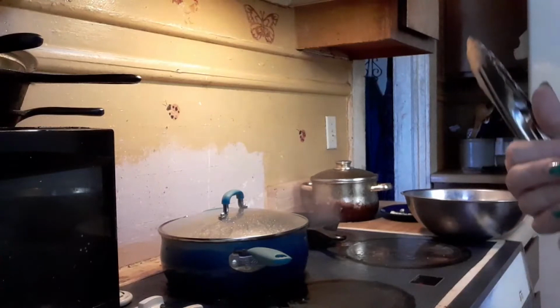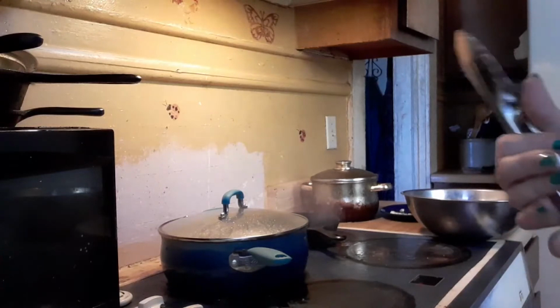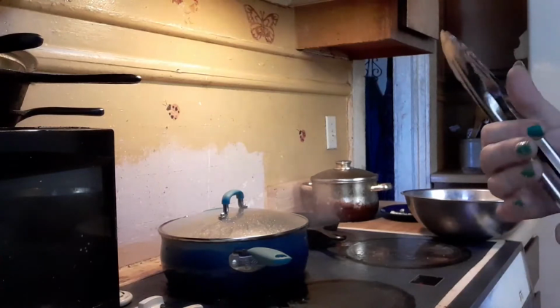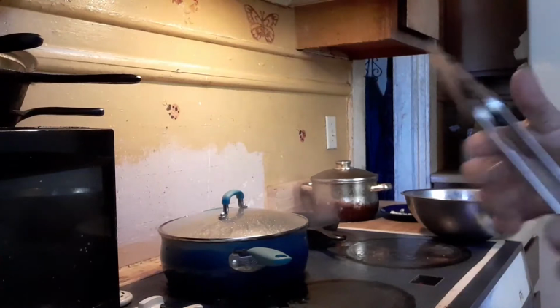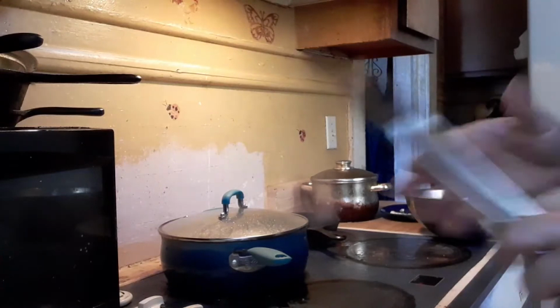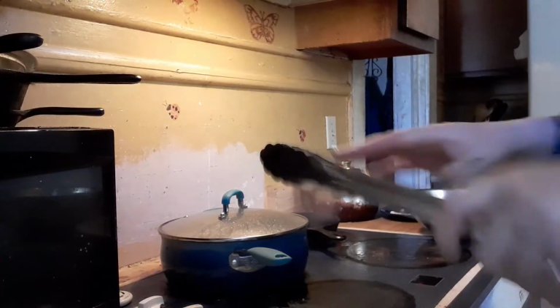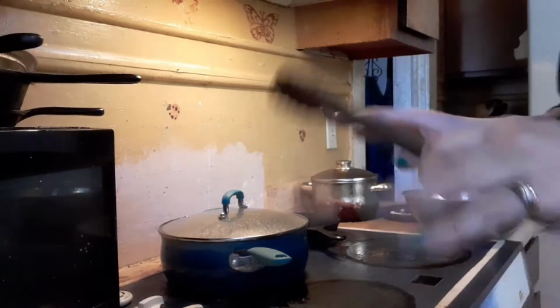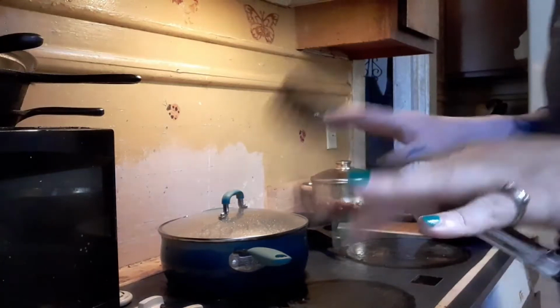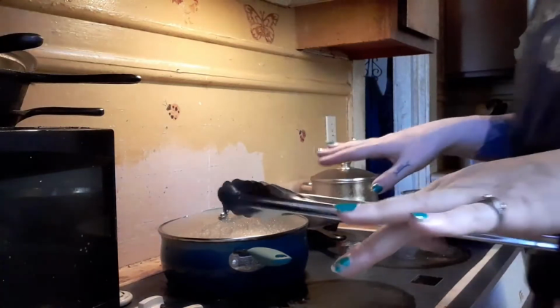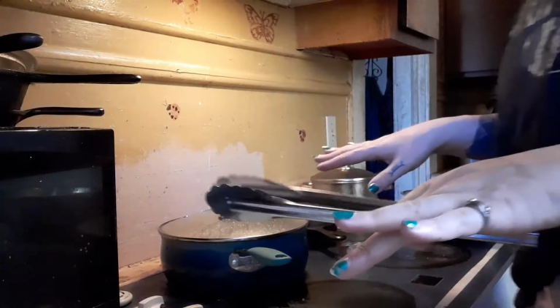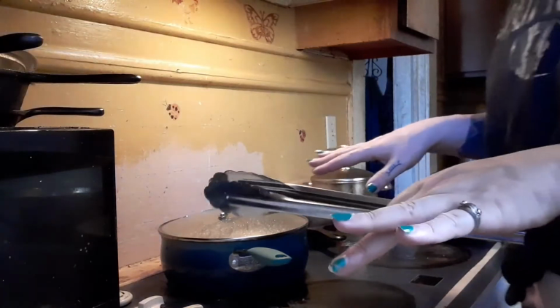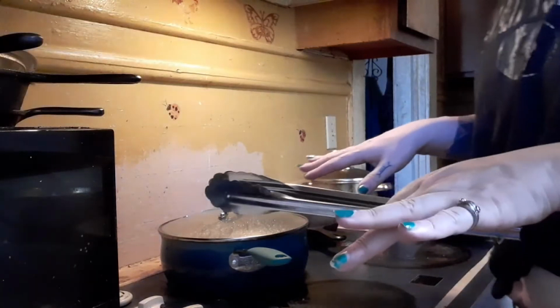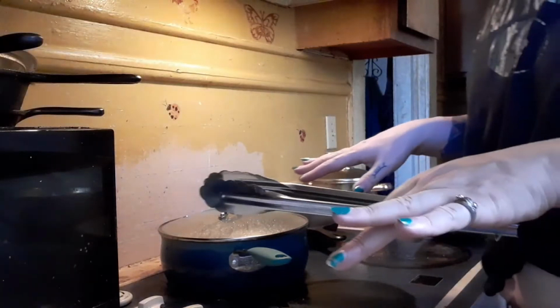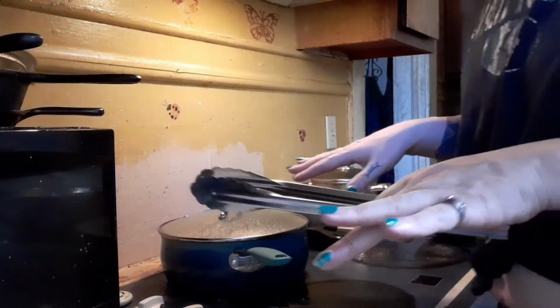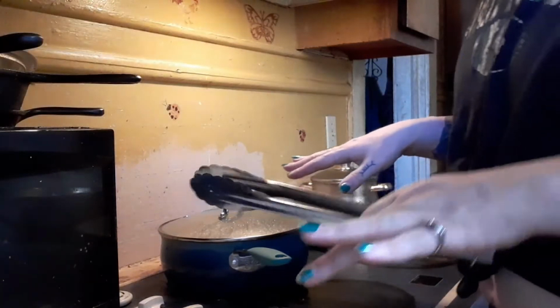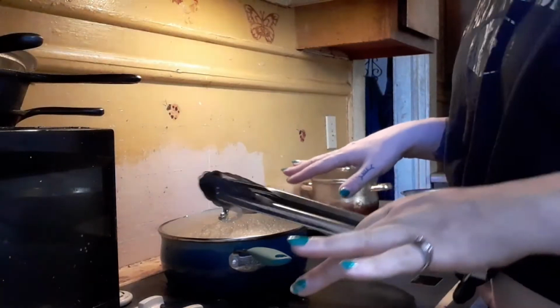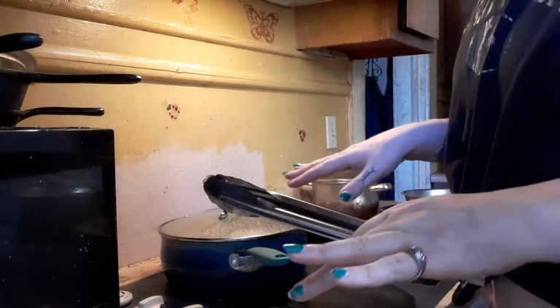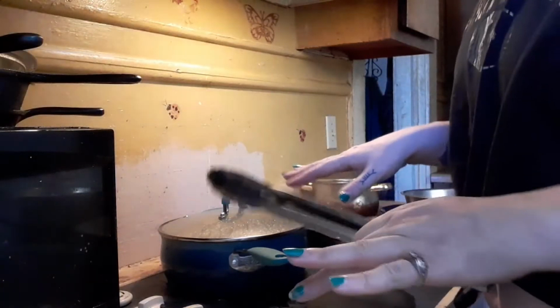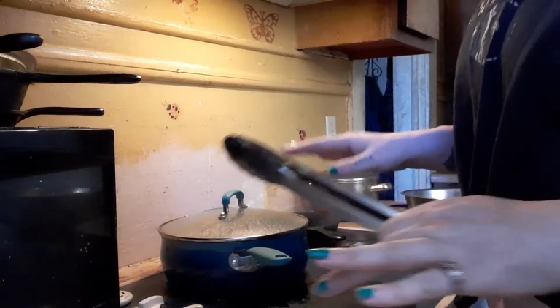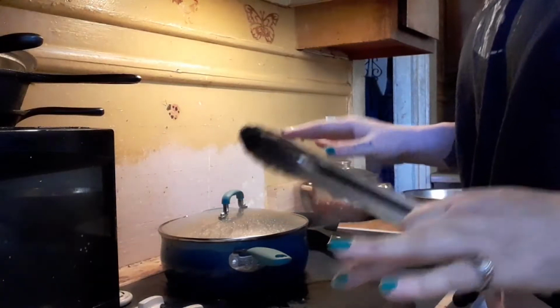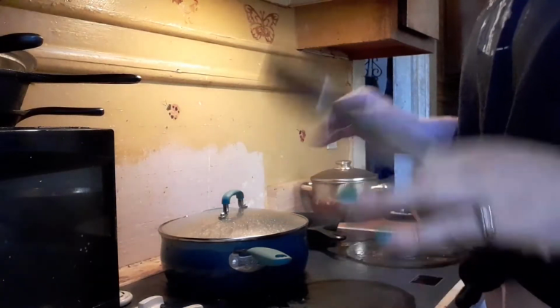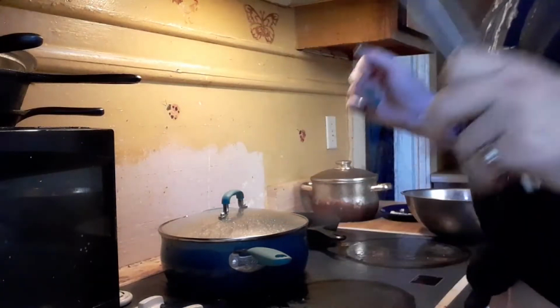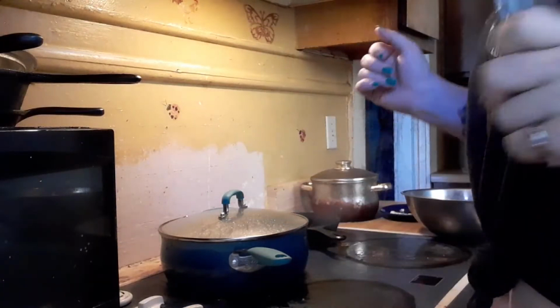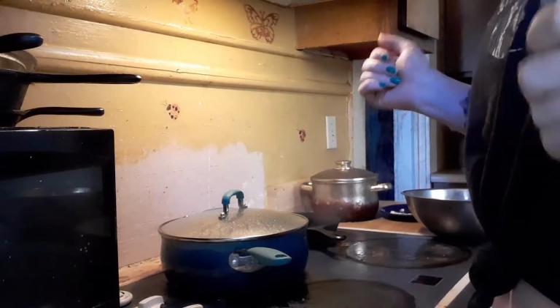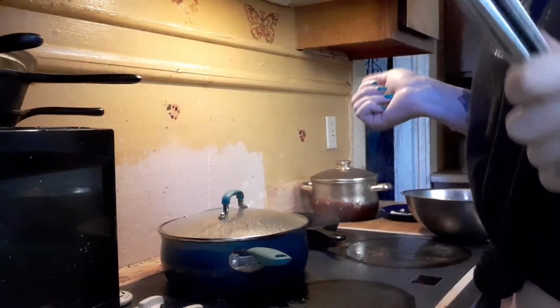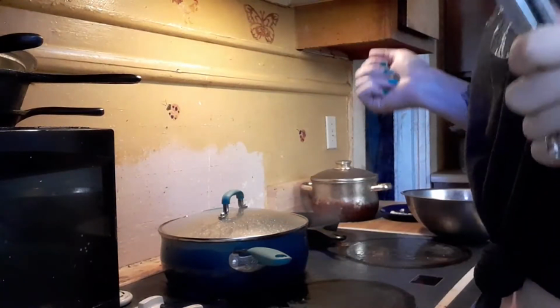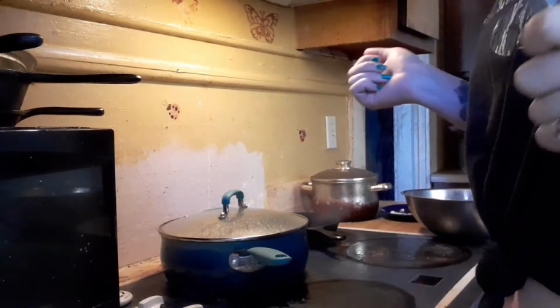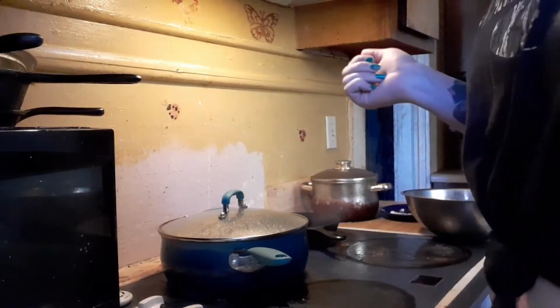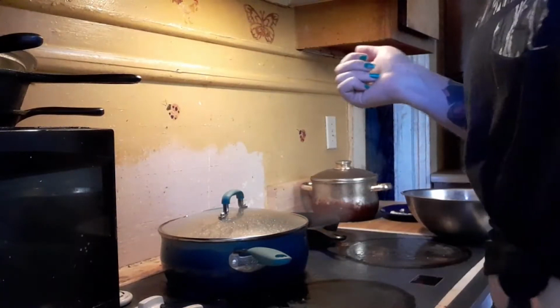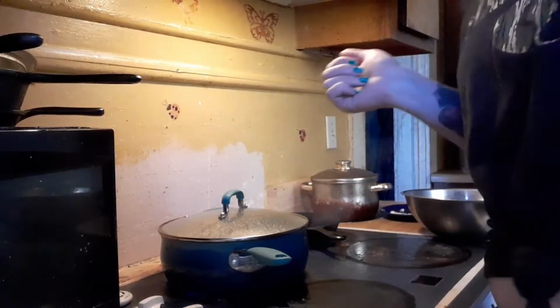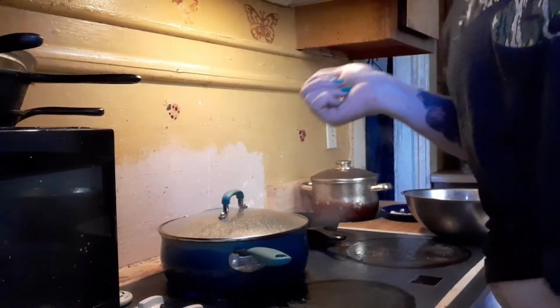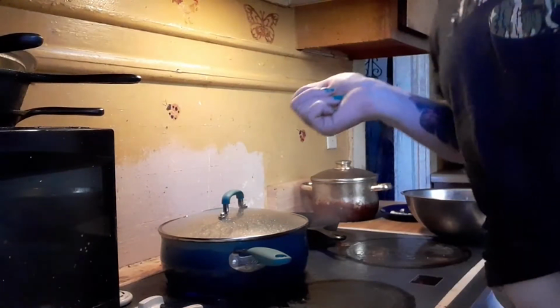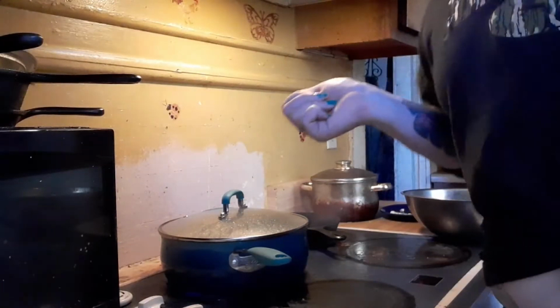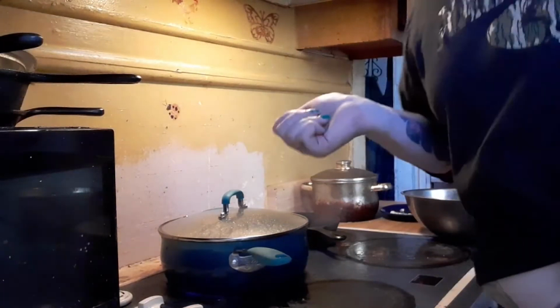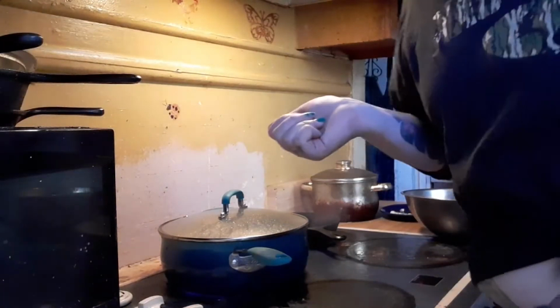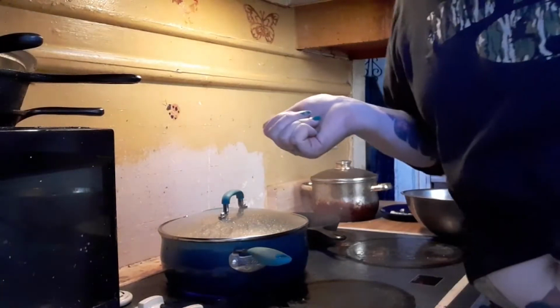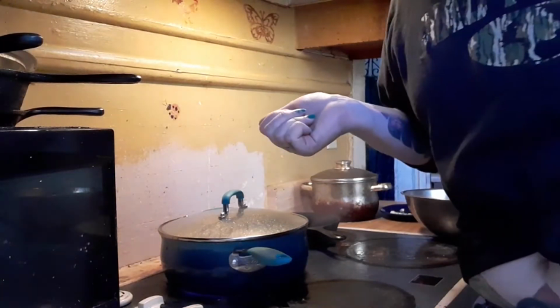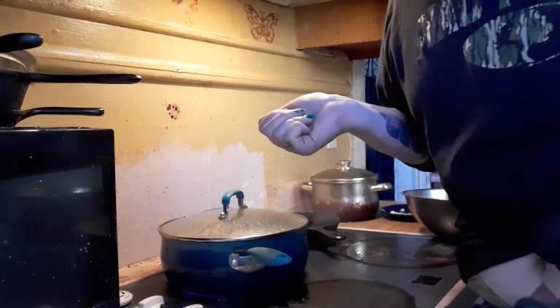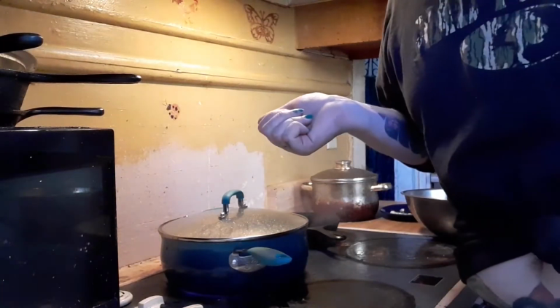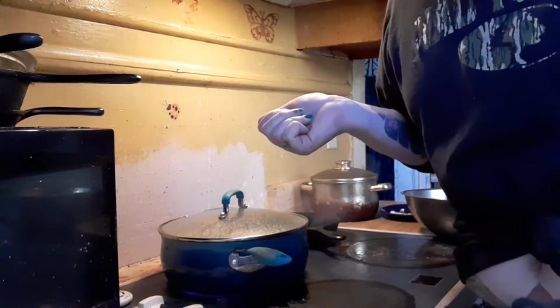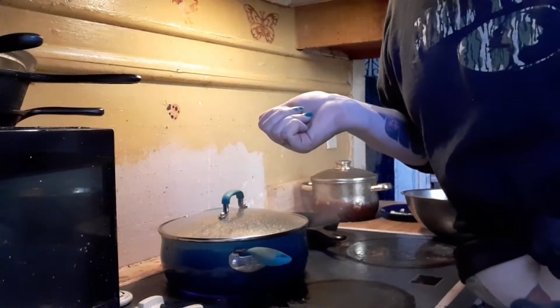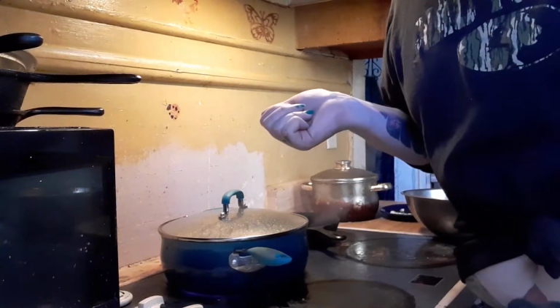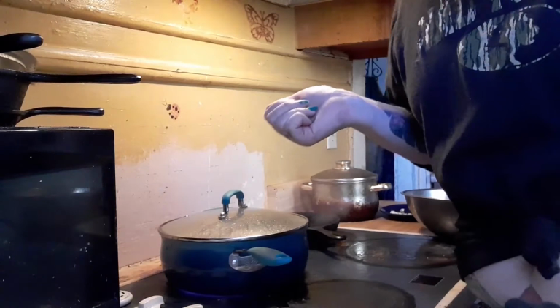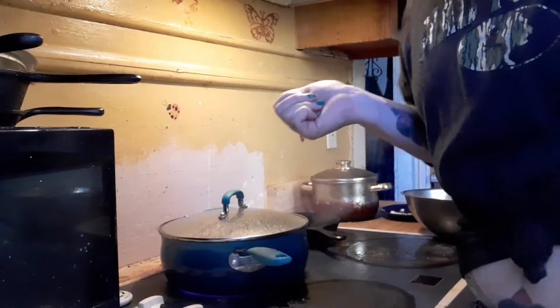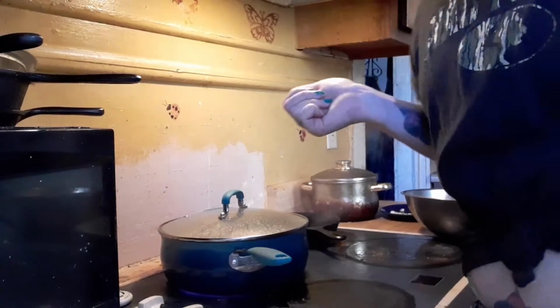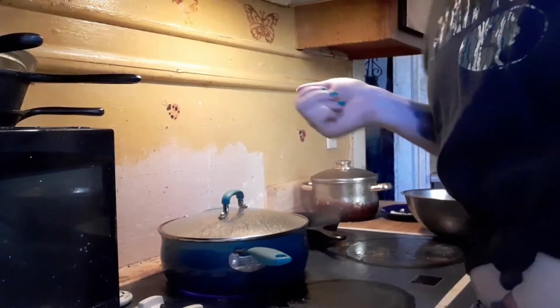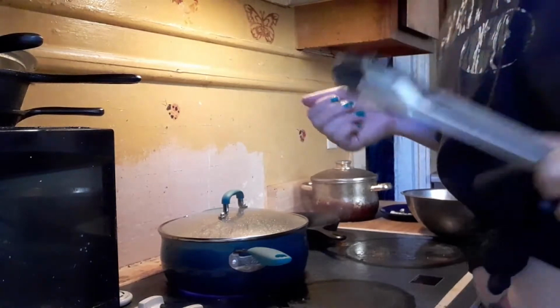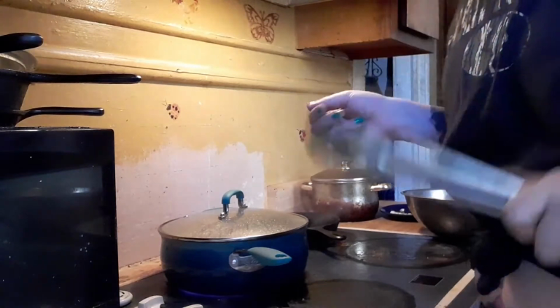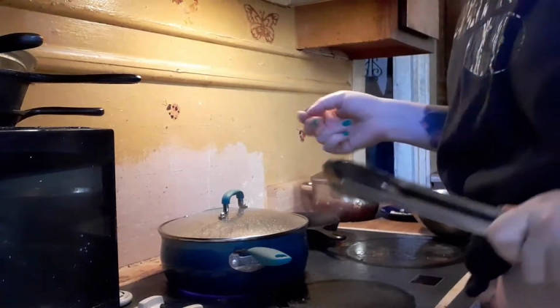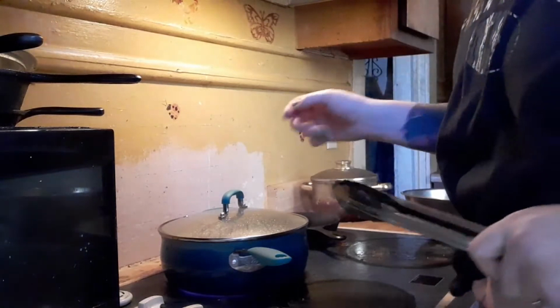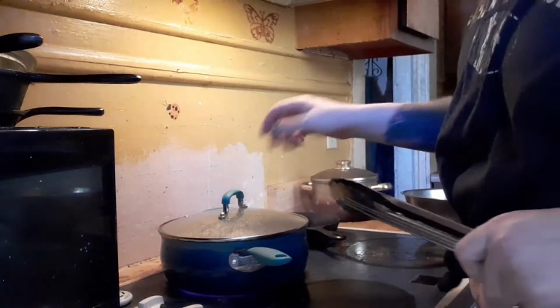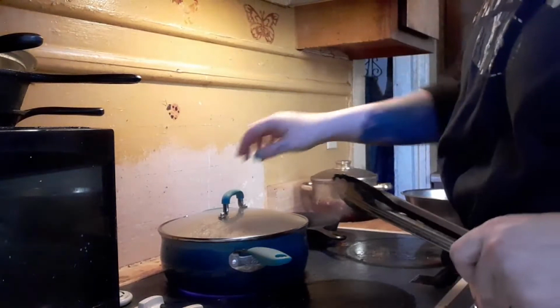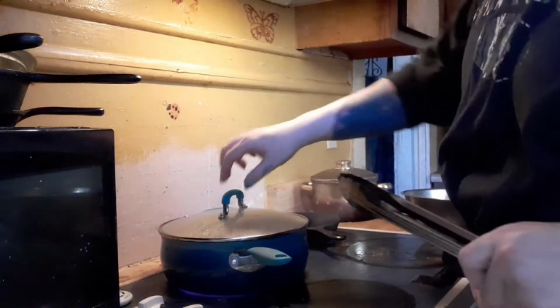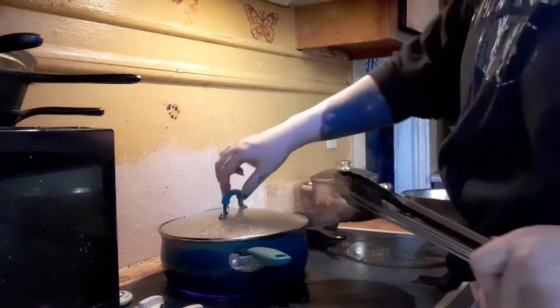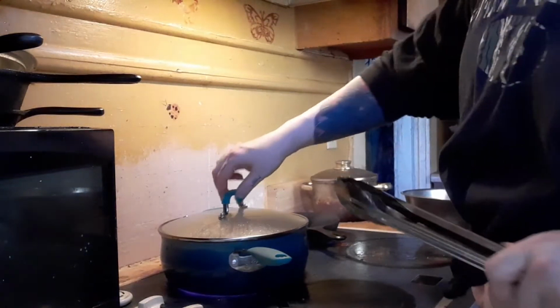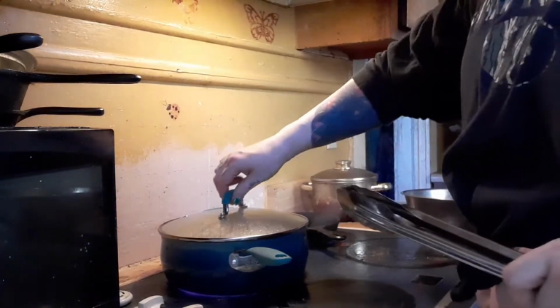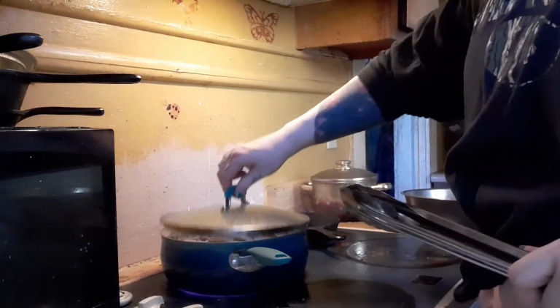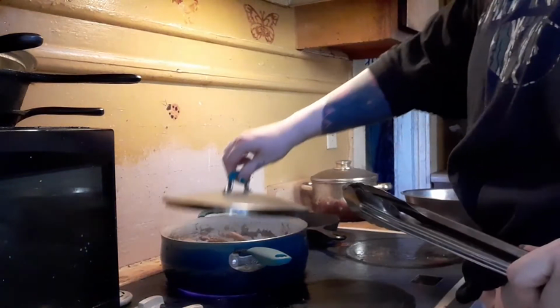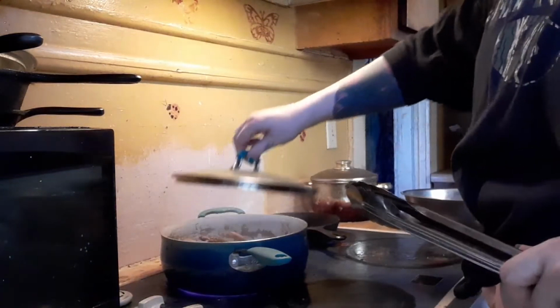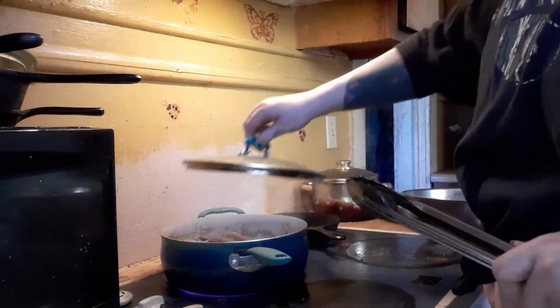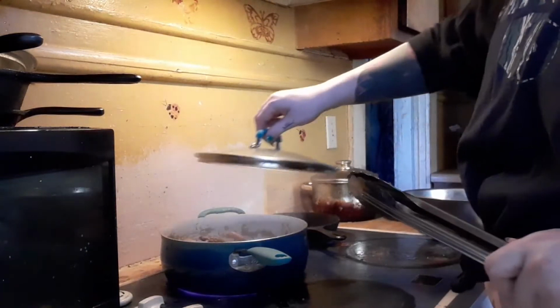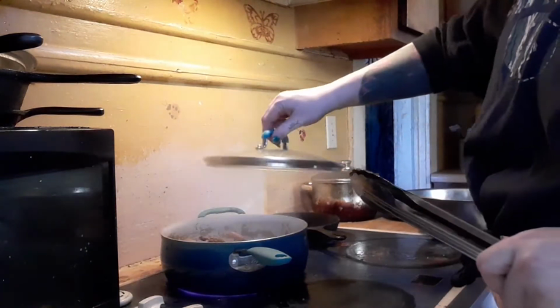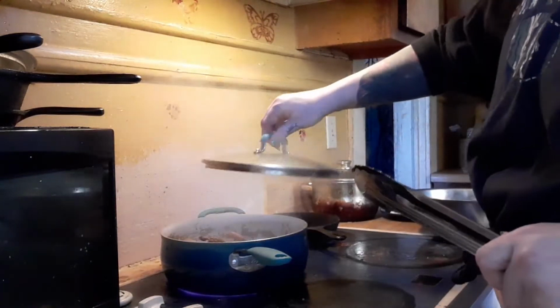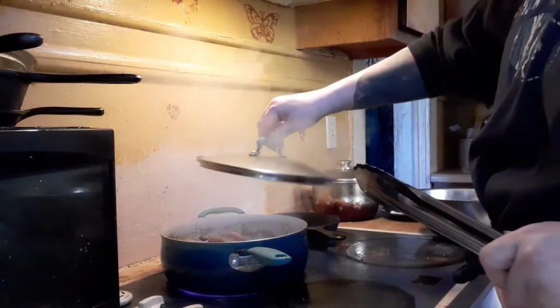I'm sorry for kind of weird camera angles, but we're just kind of struggling here because my tripod's broke right now.